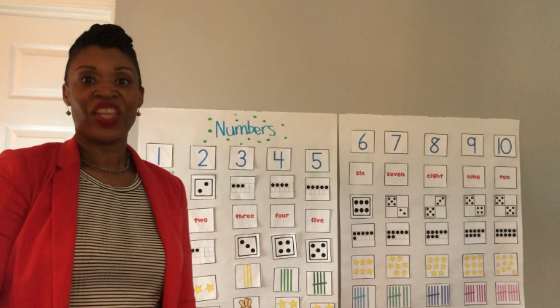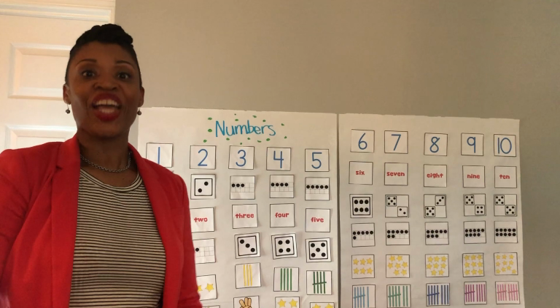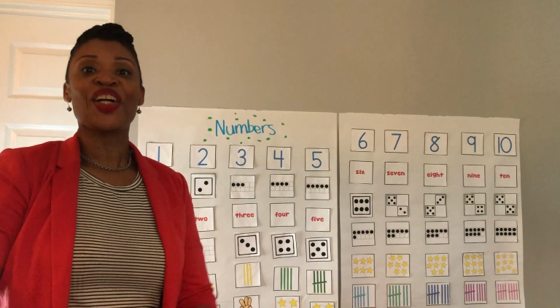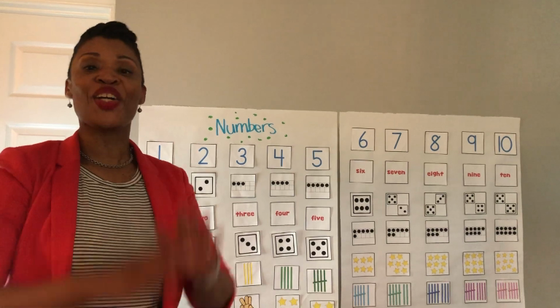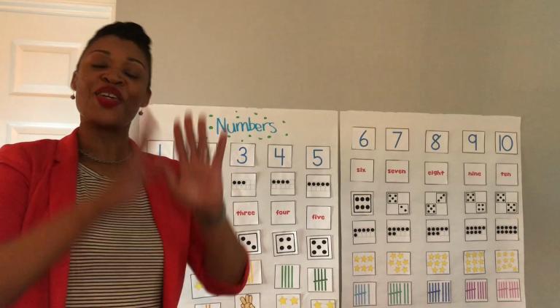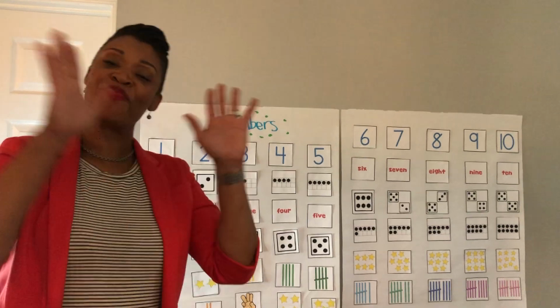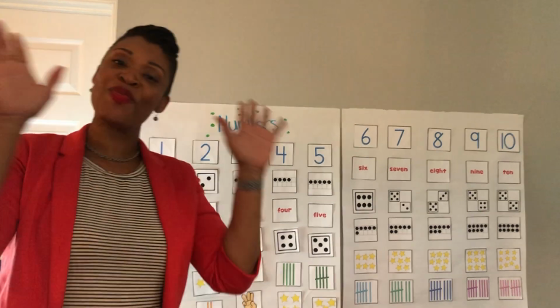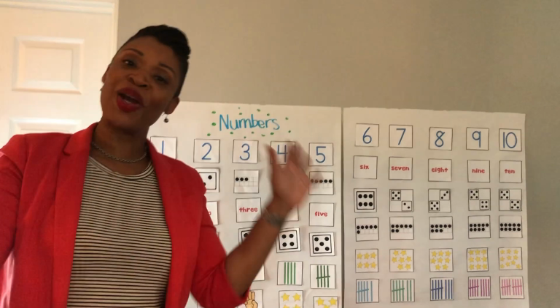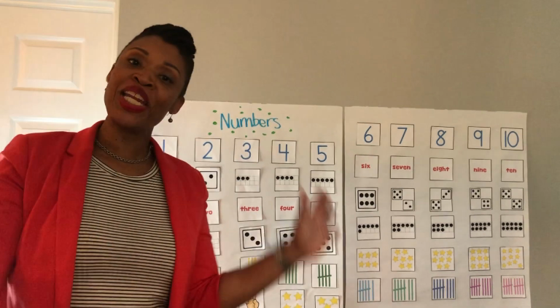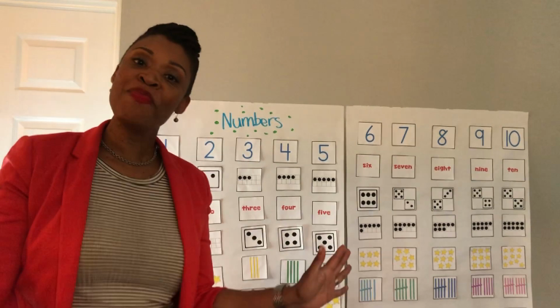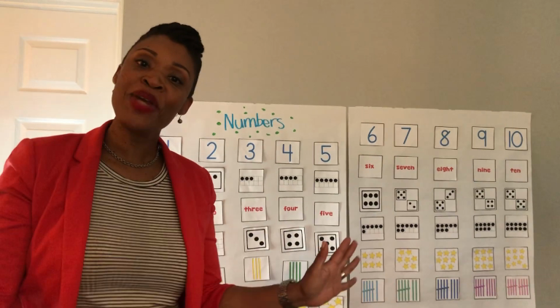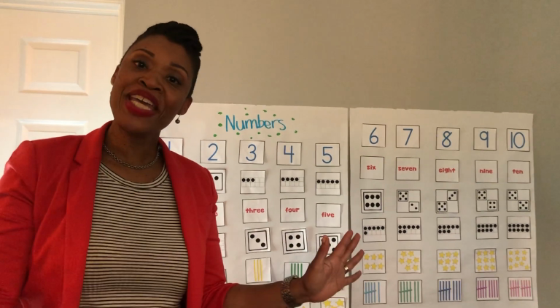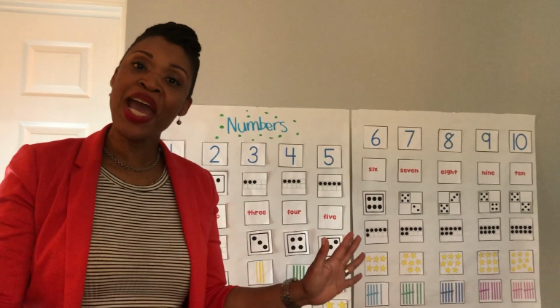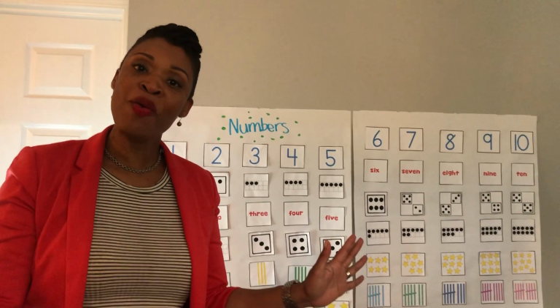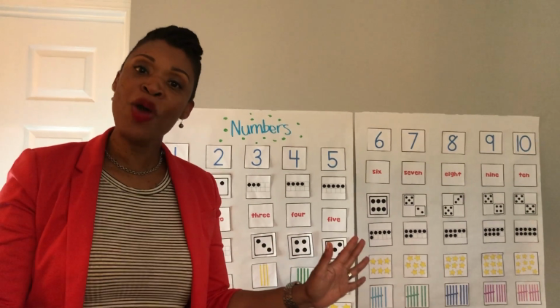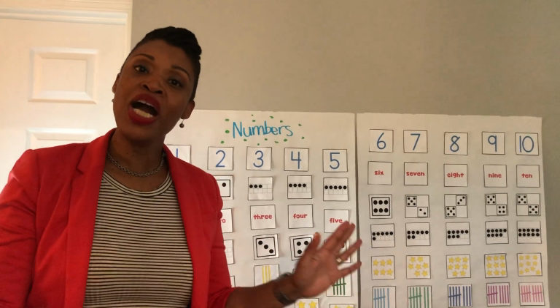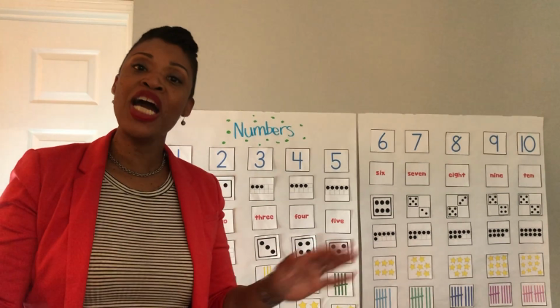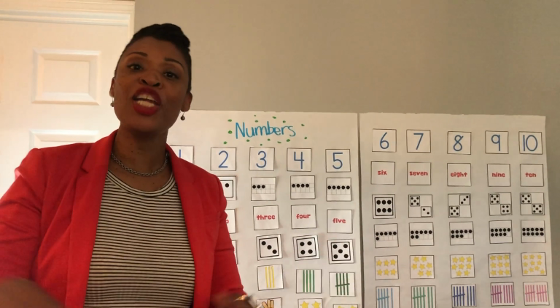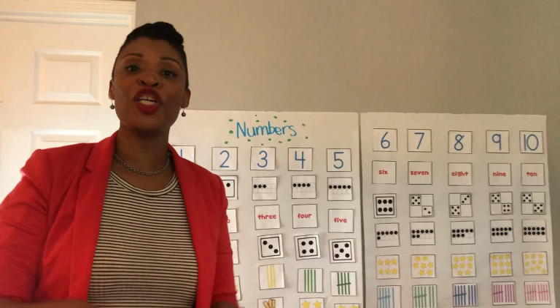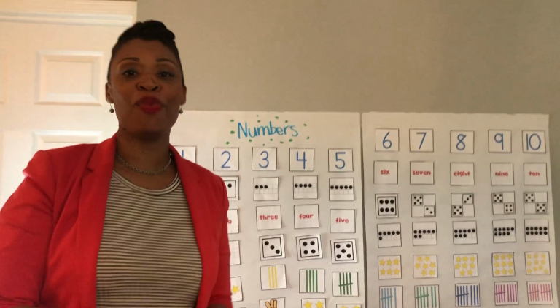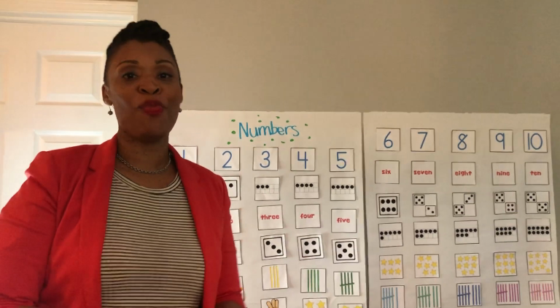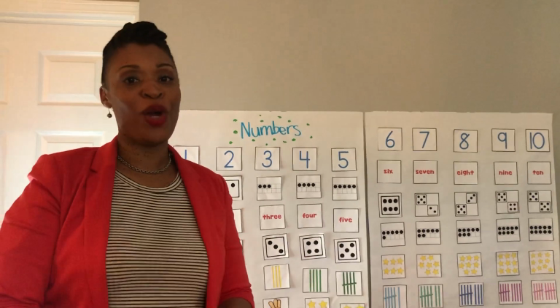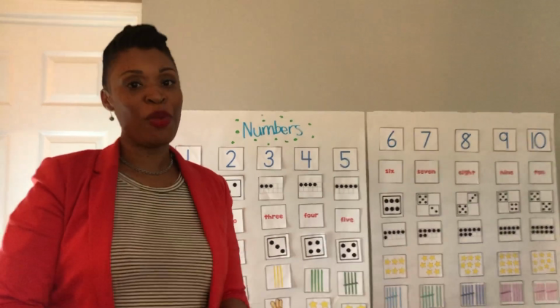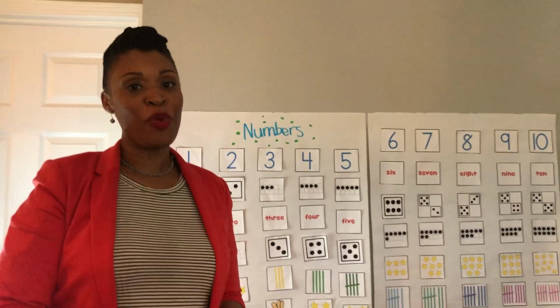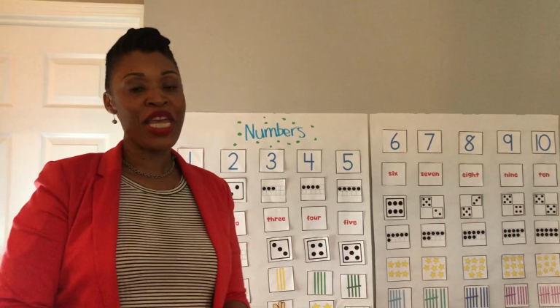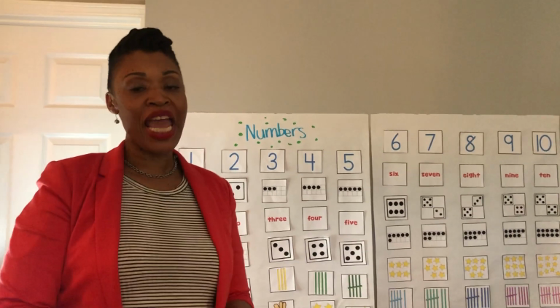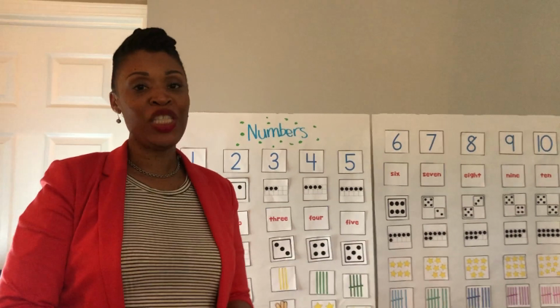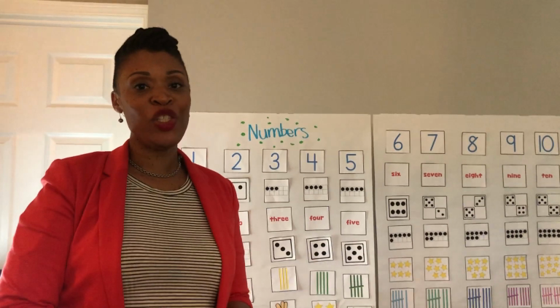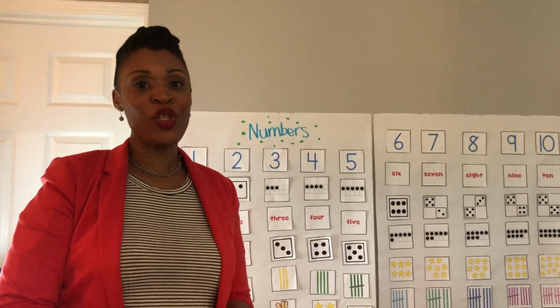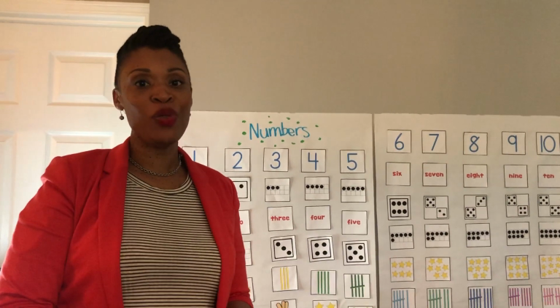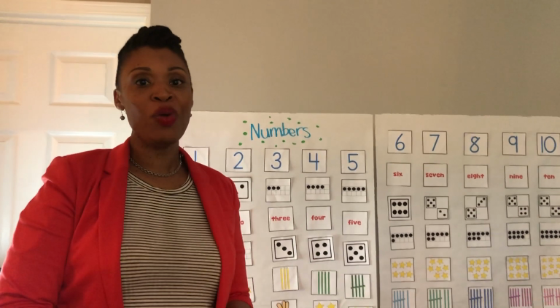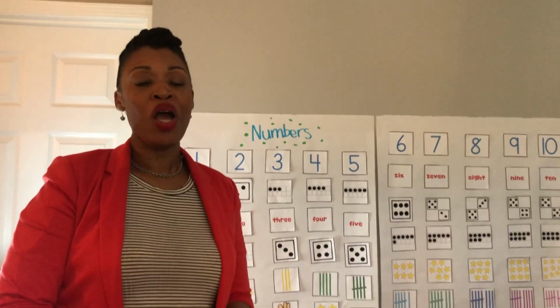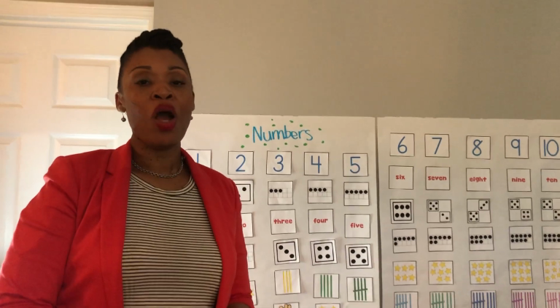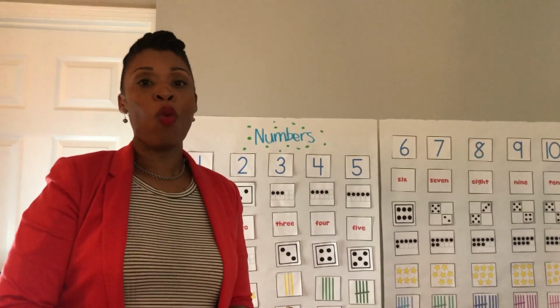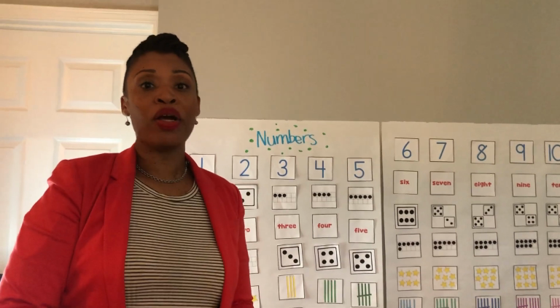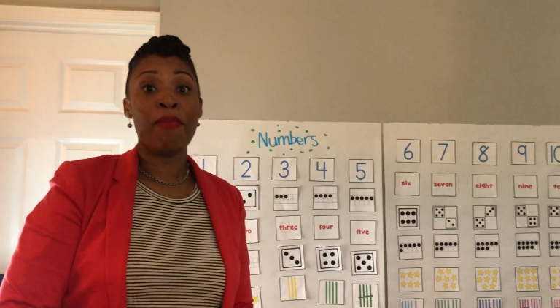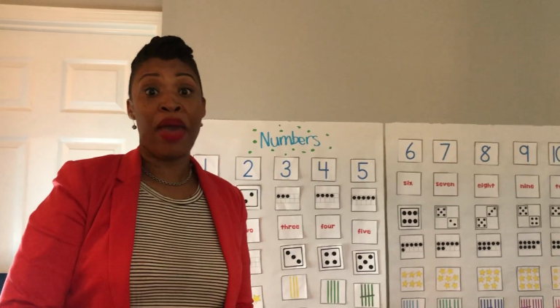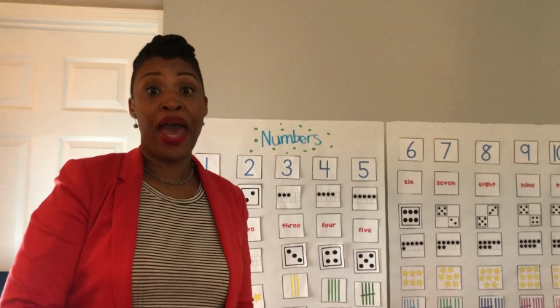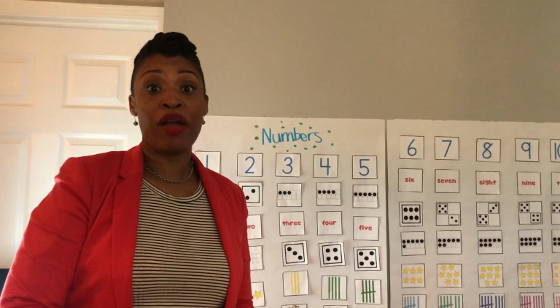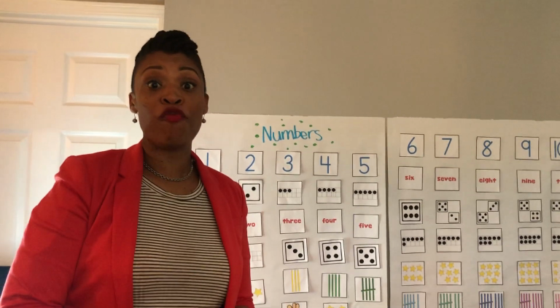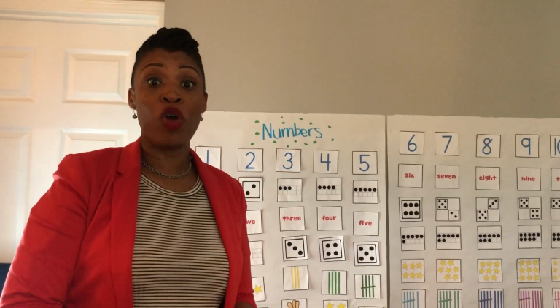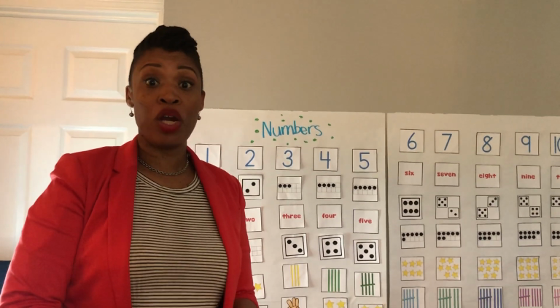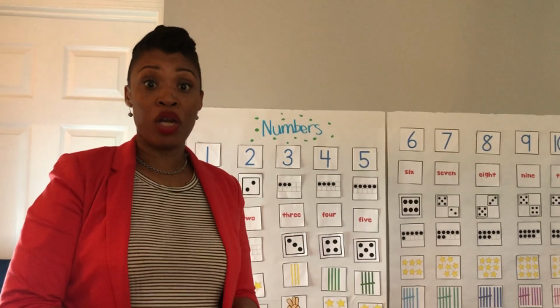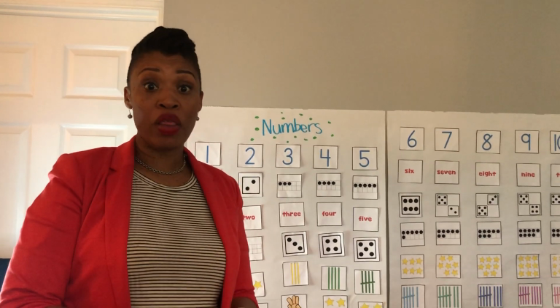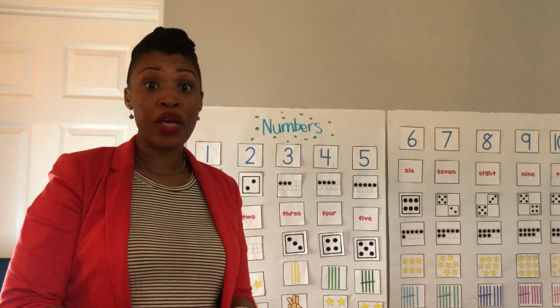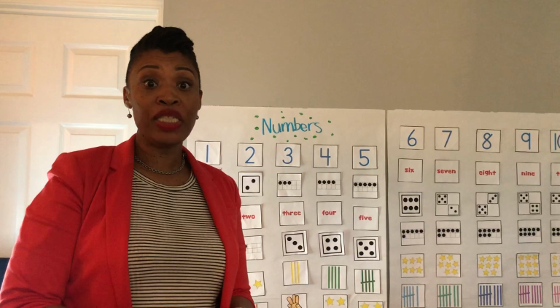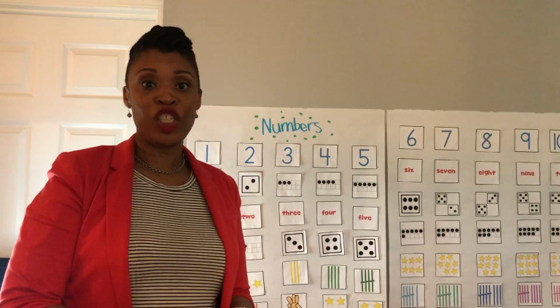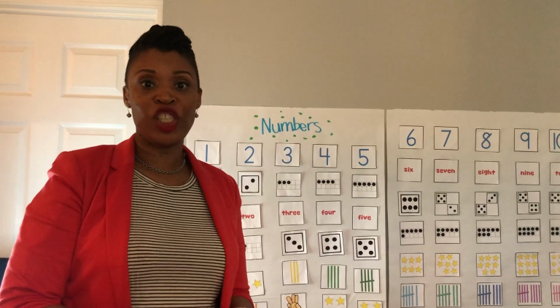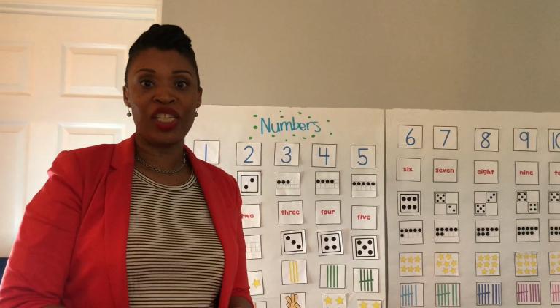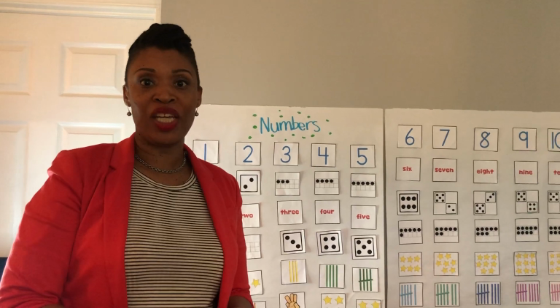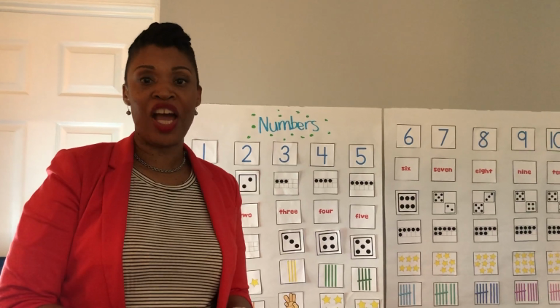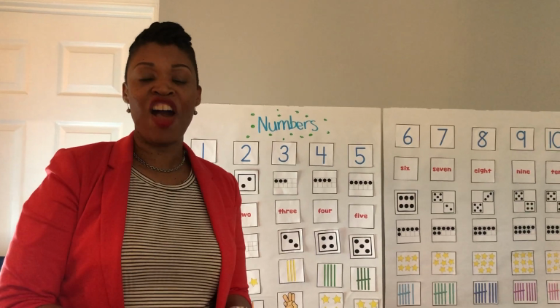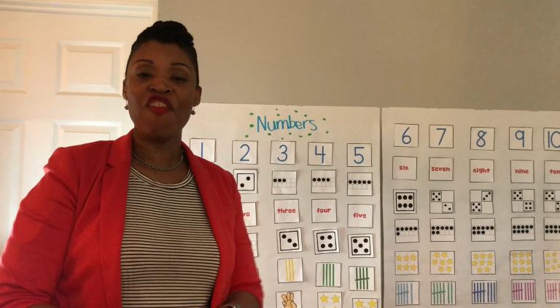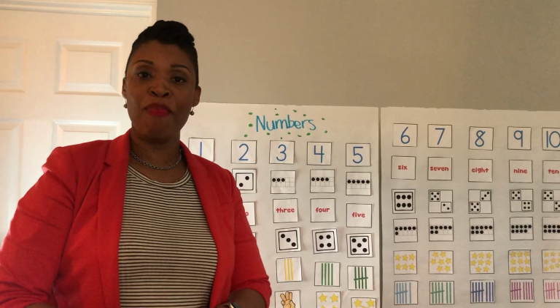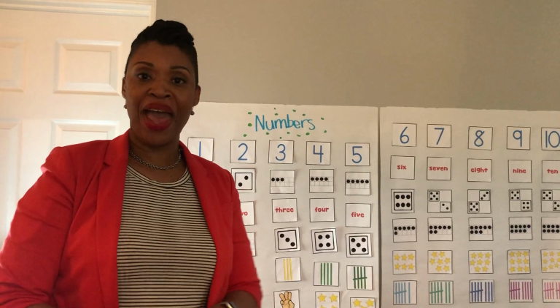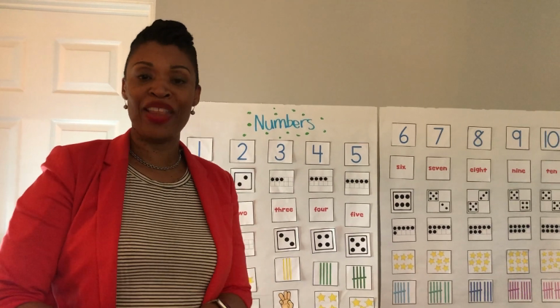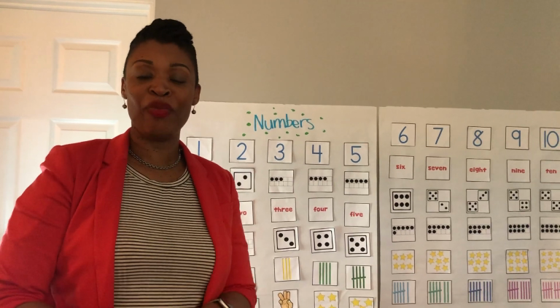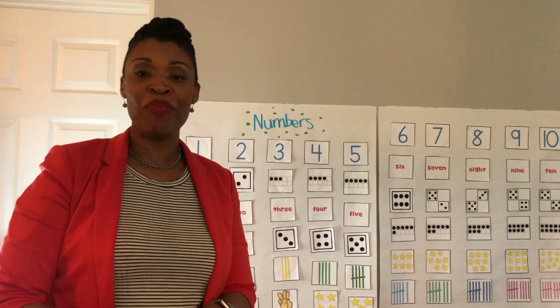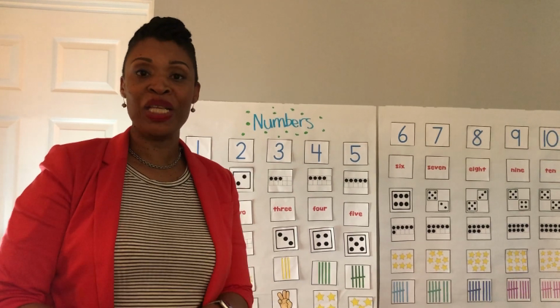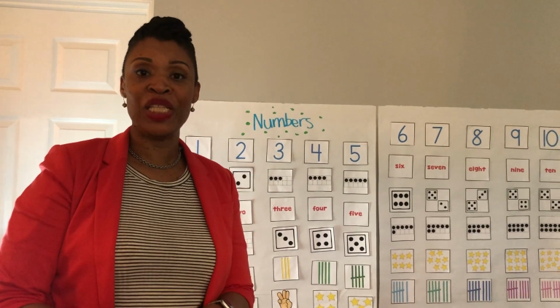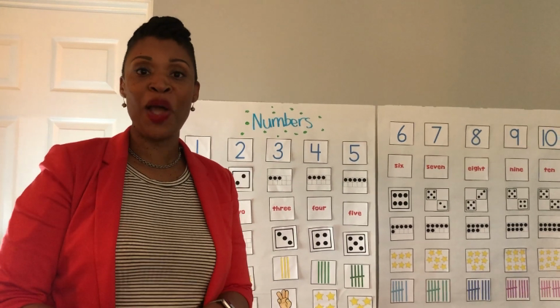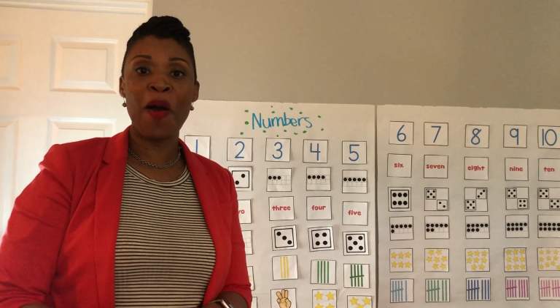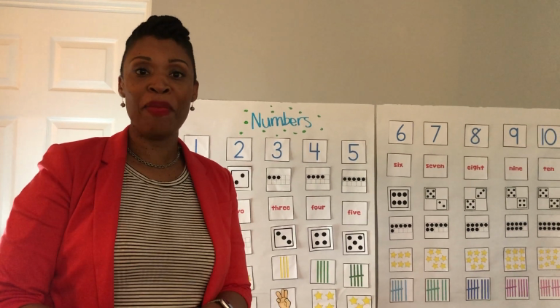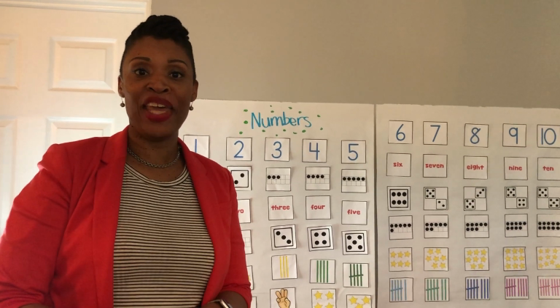Good morning, Pre-K1. Good morning, Pre-K2. Welcome back for another edition of Math with Ms. Tolman.